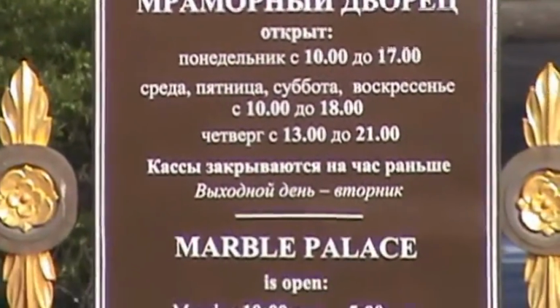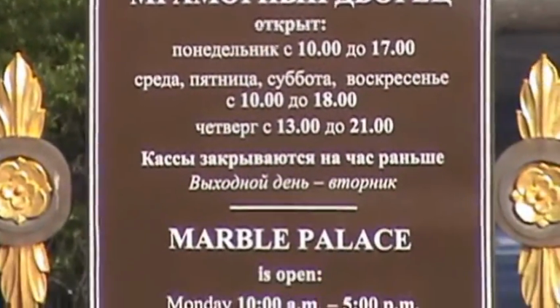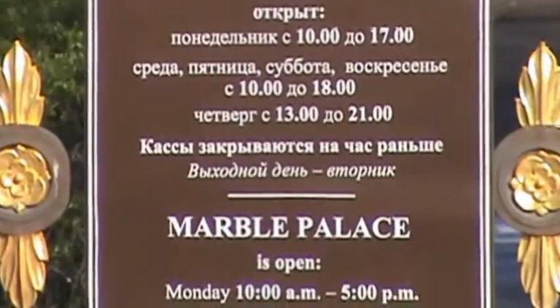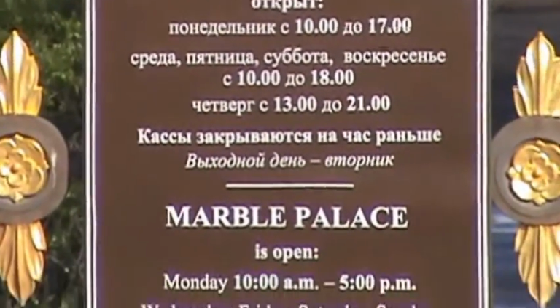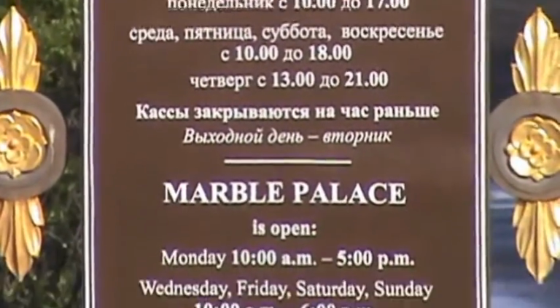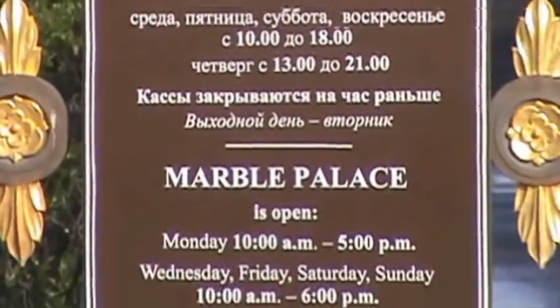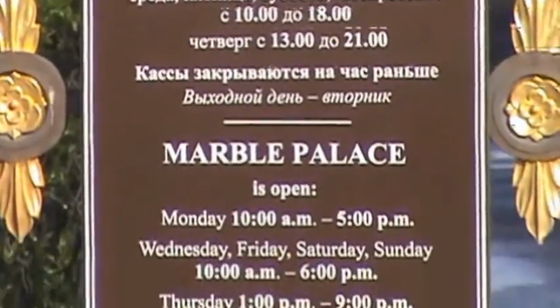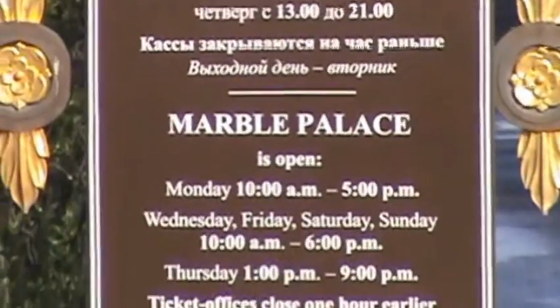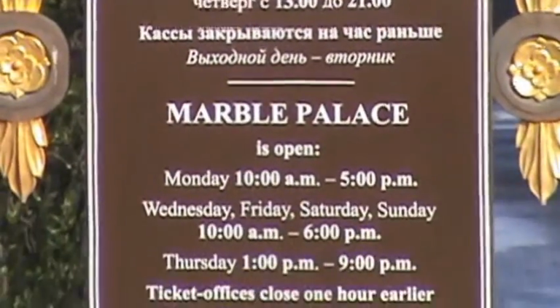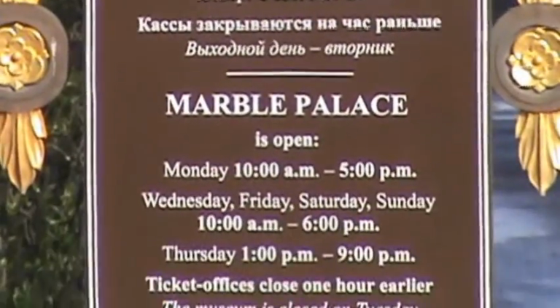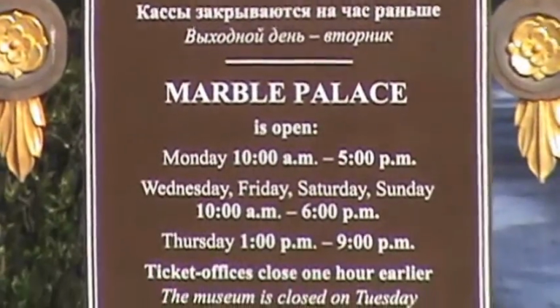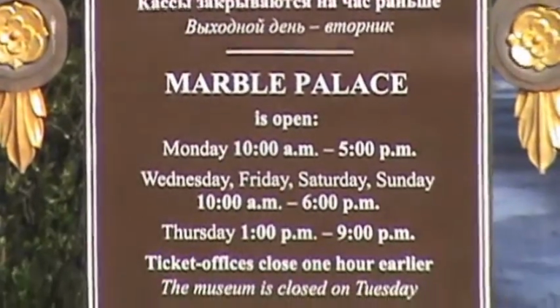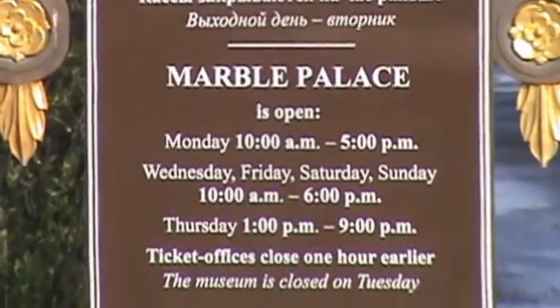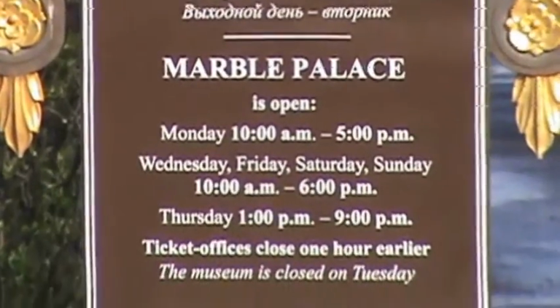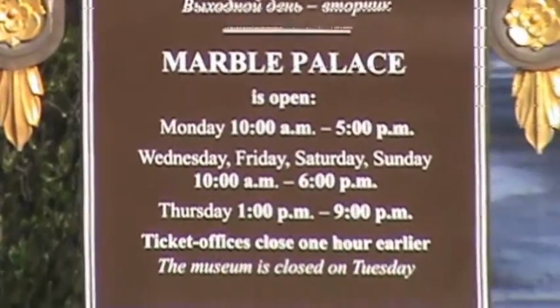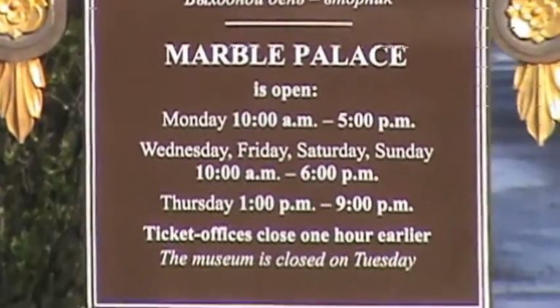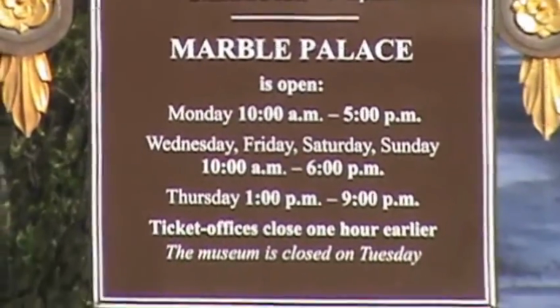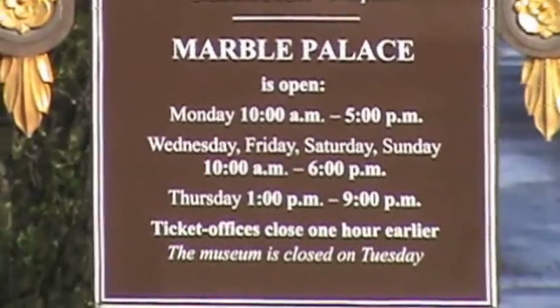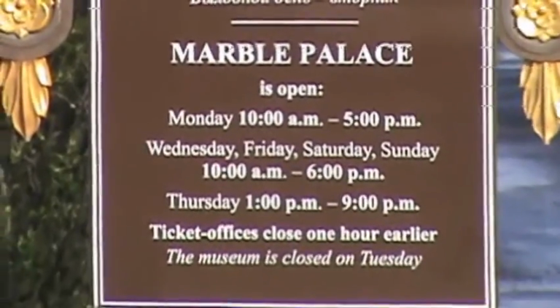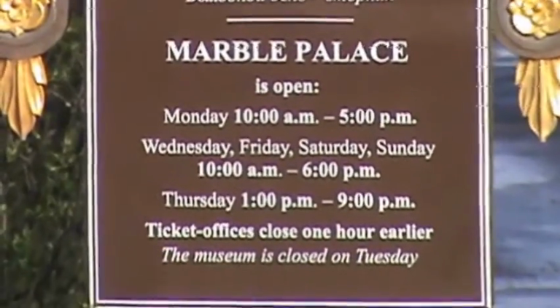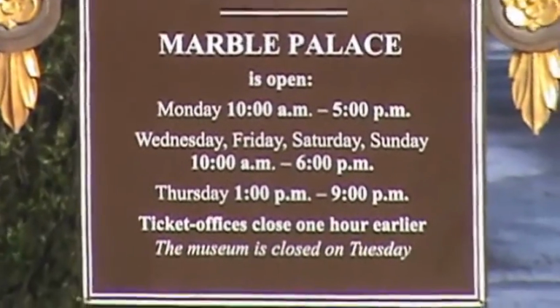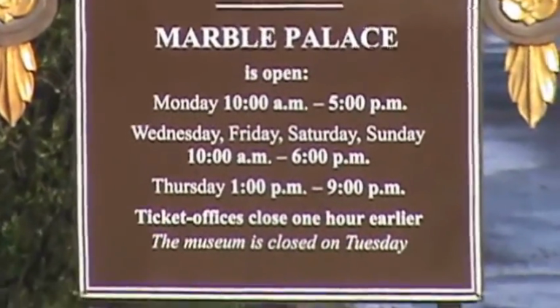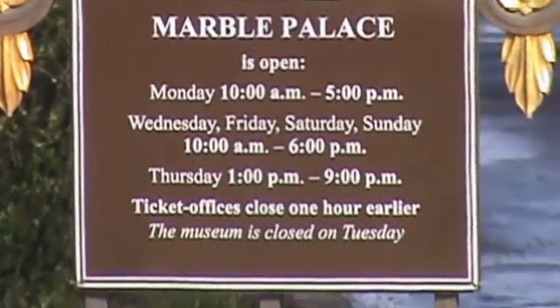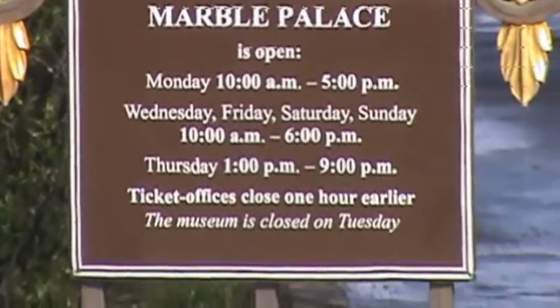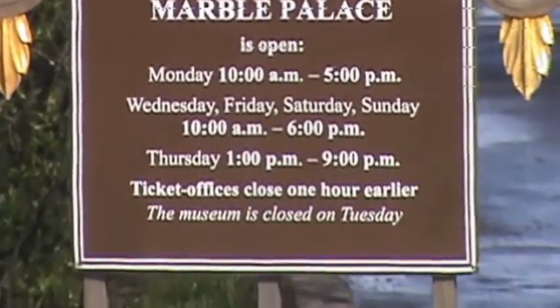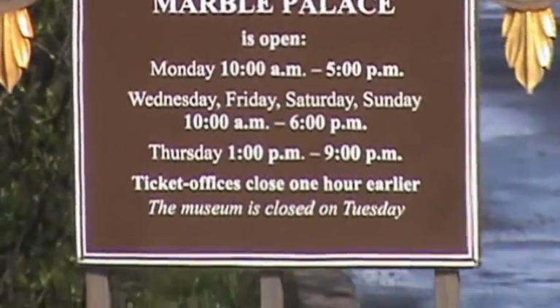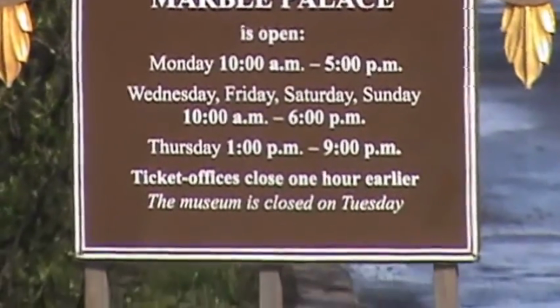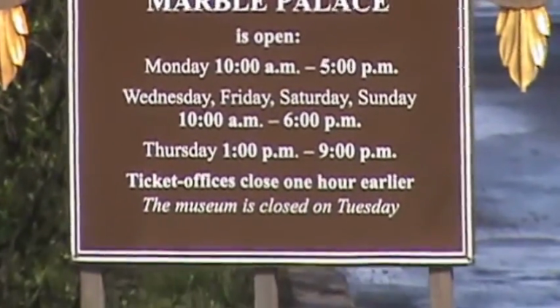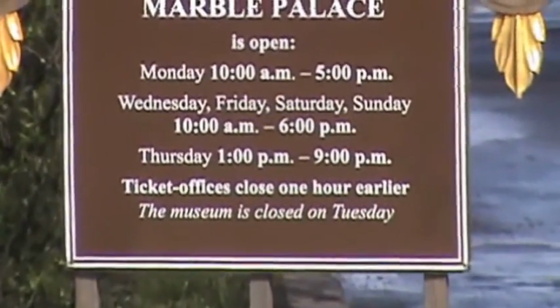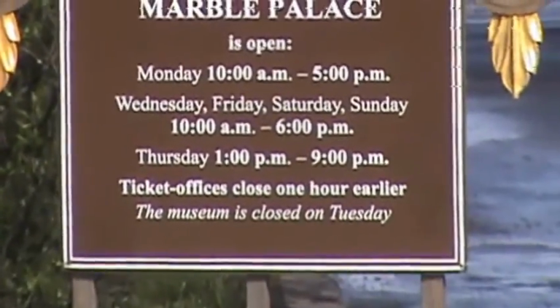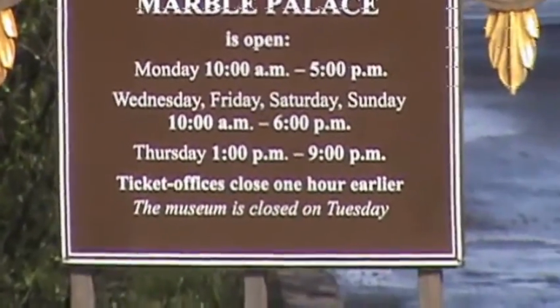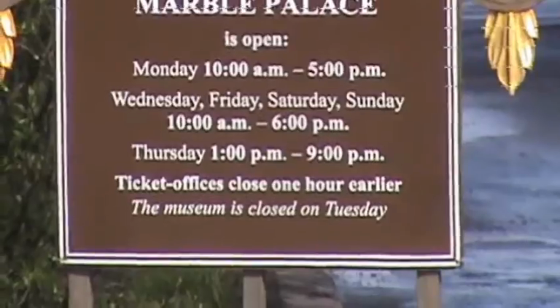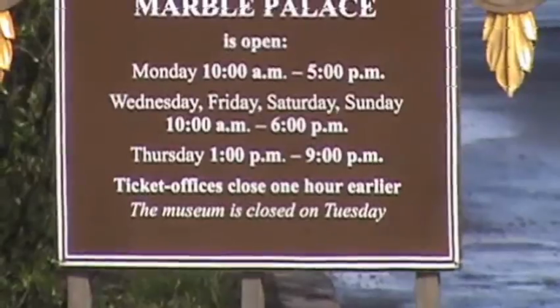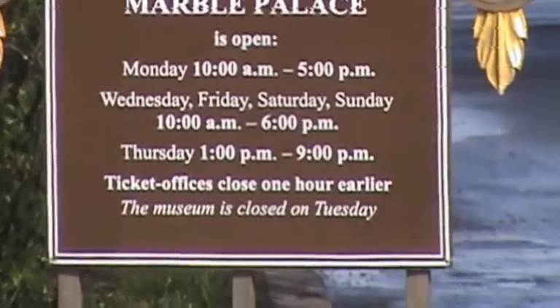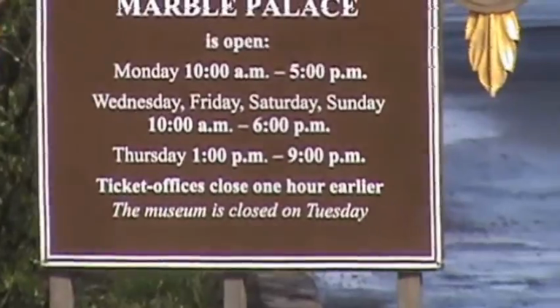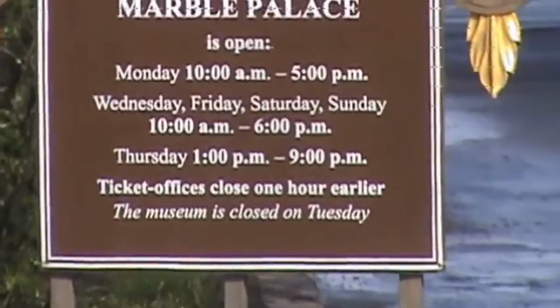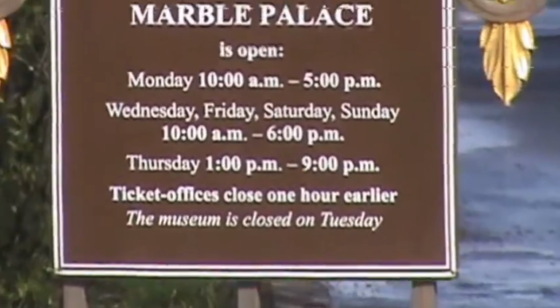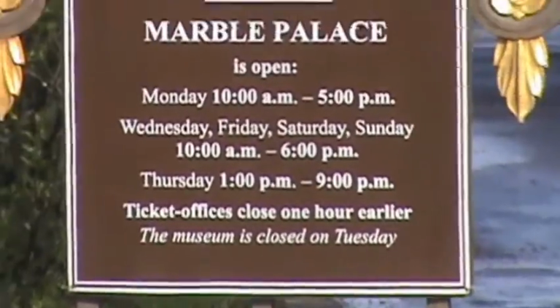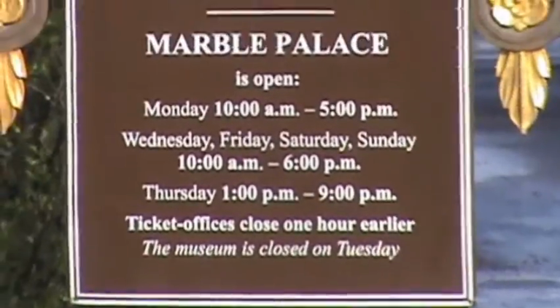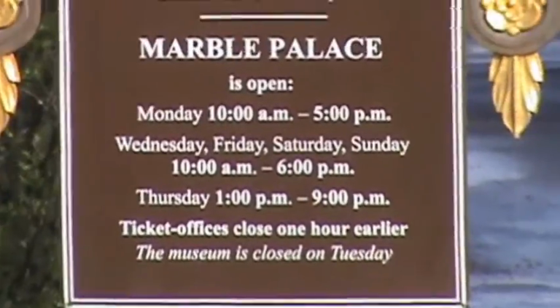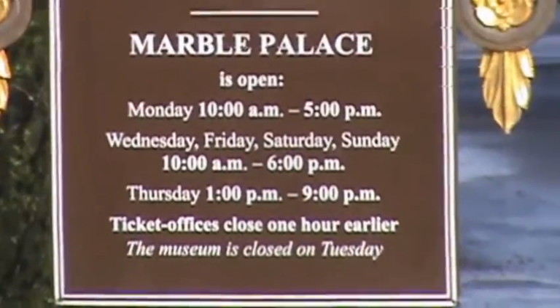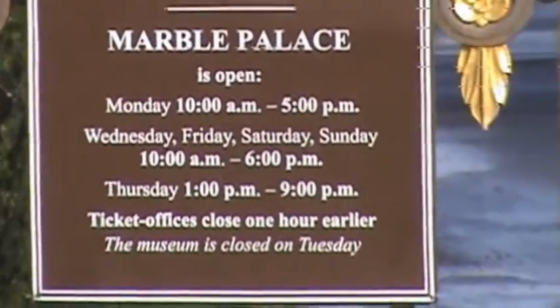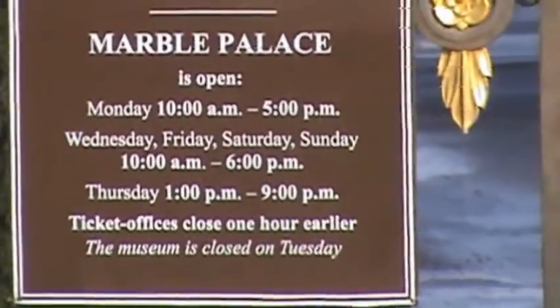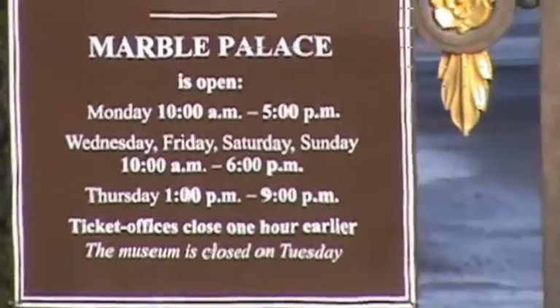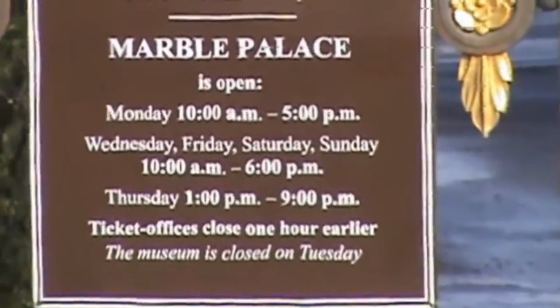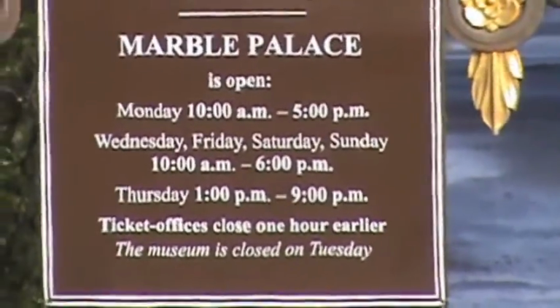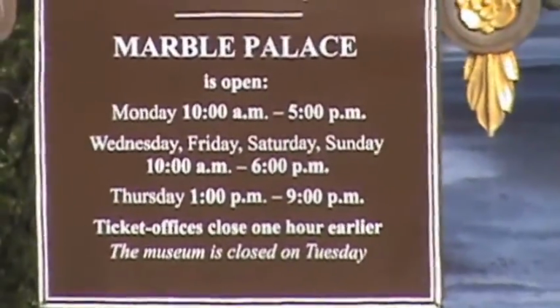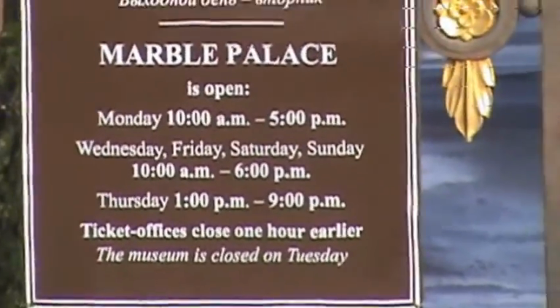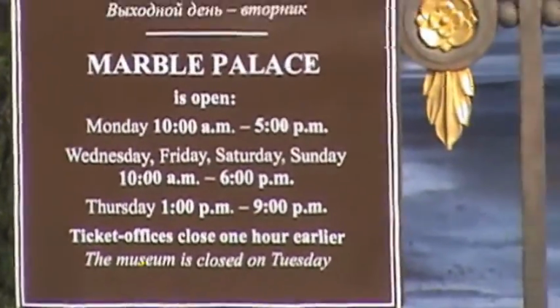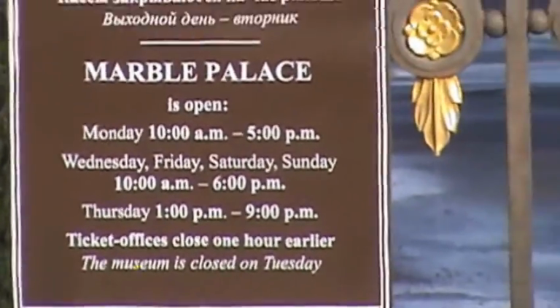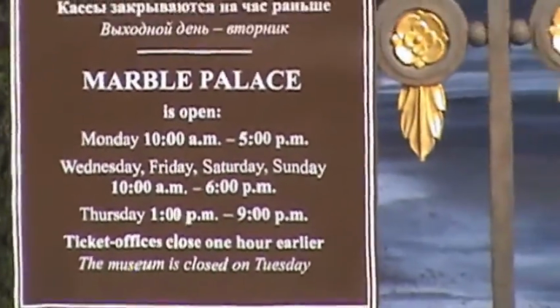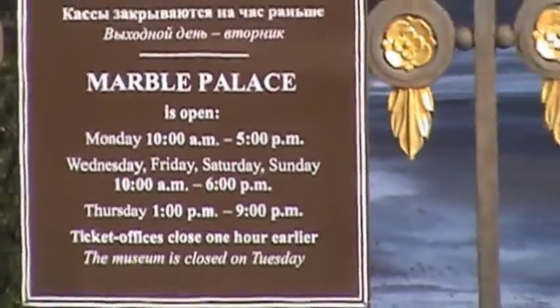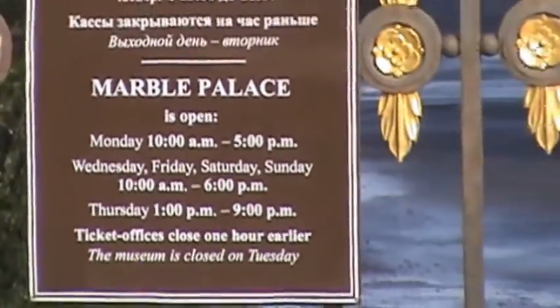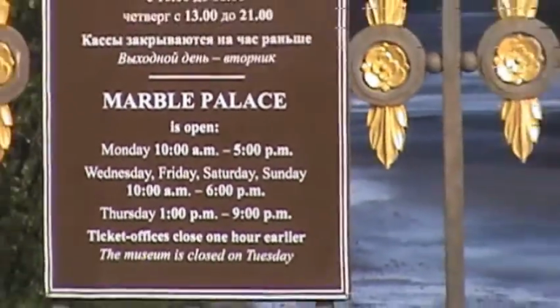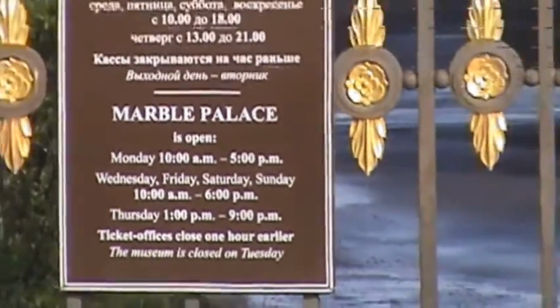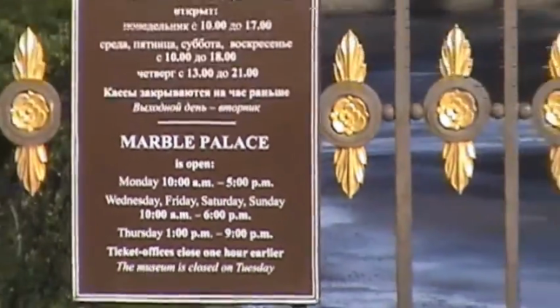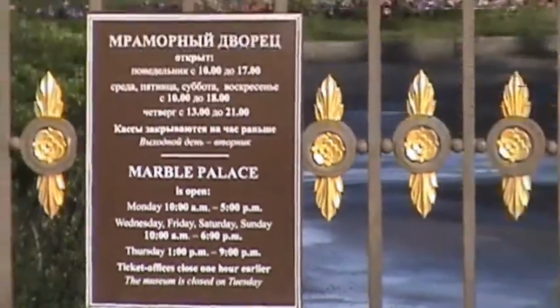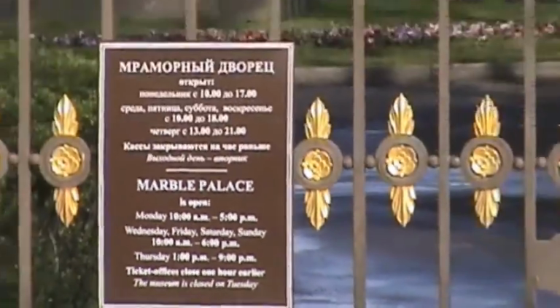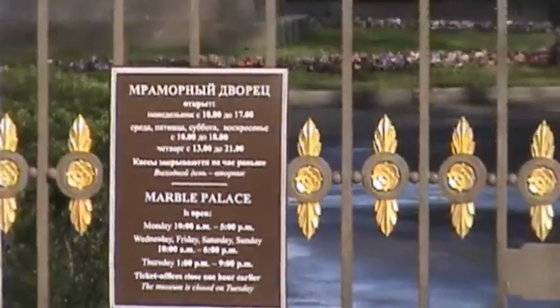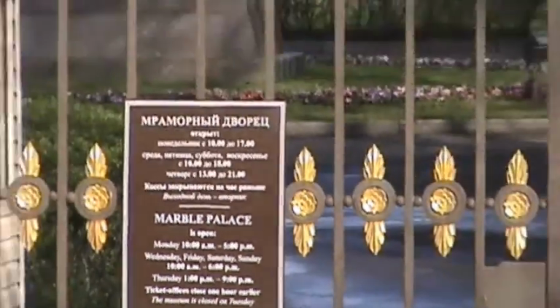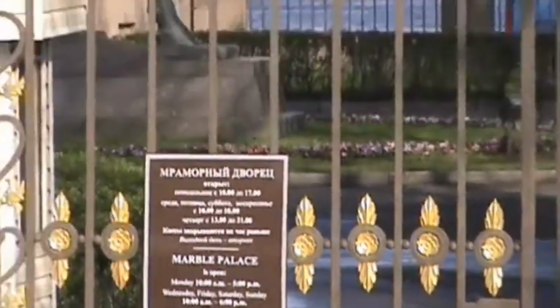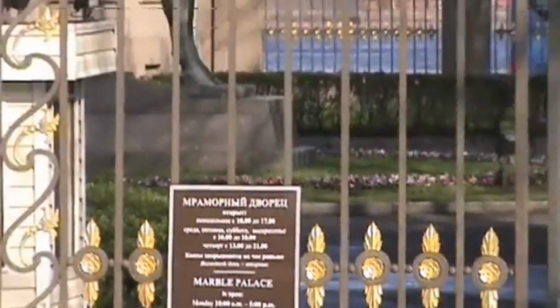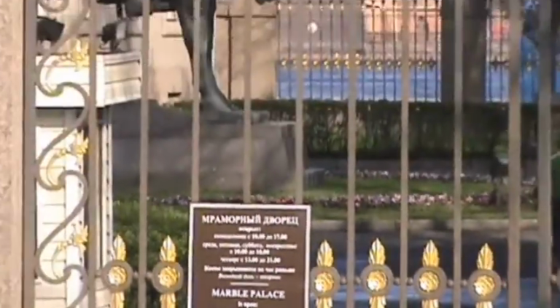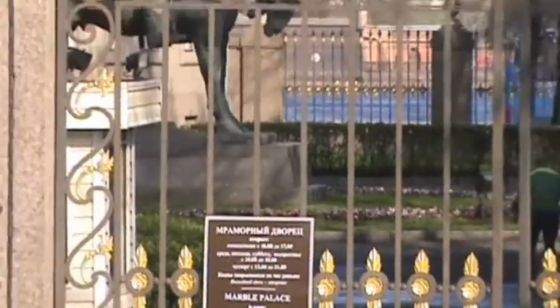Speaking about the Field of Mars, which you still see on your right — the origin of it is very interesting. First, this field was called the 'play field.'